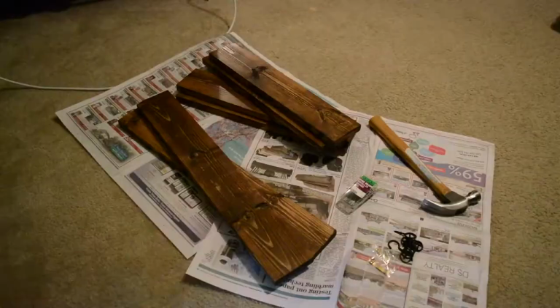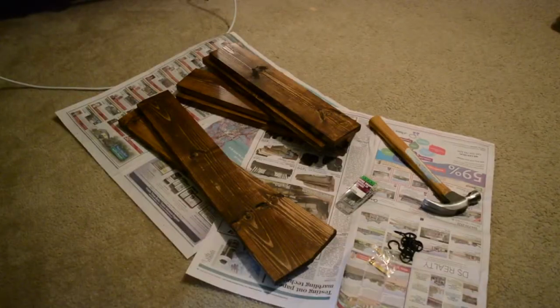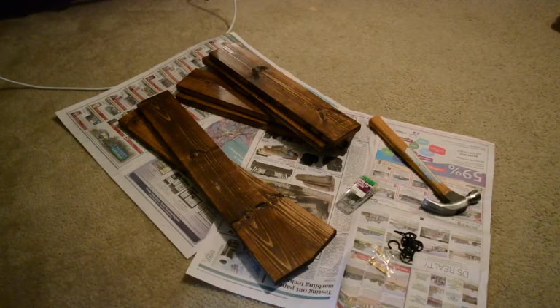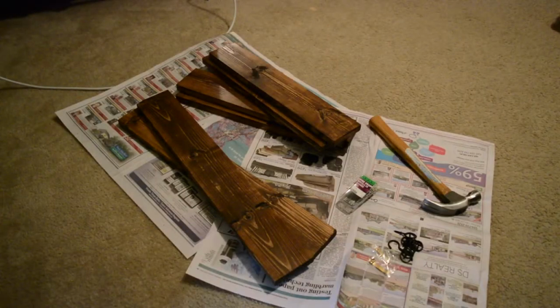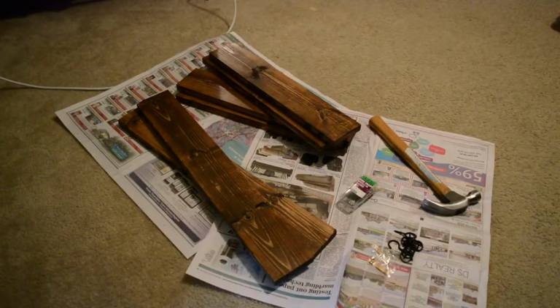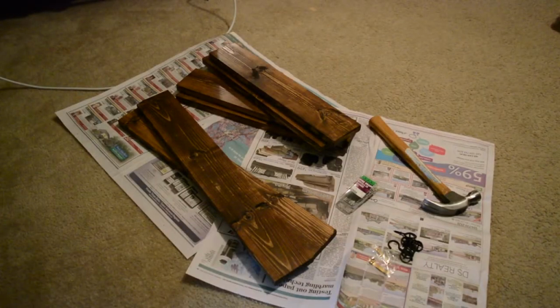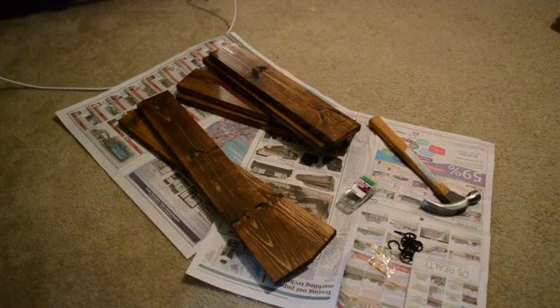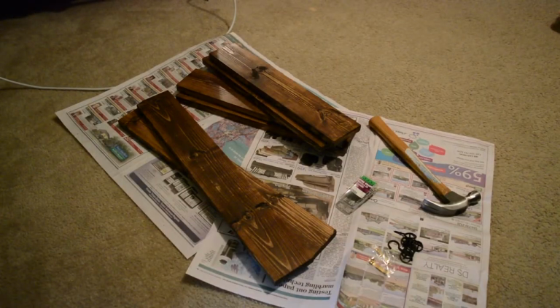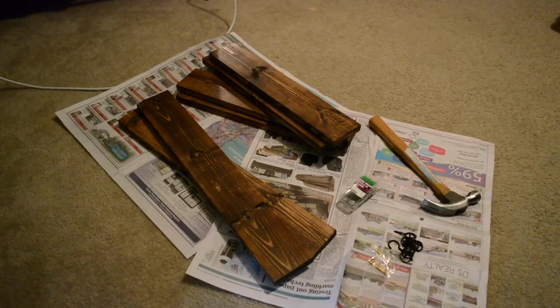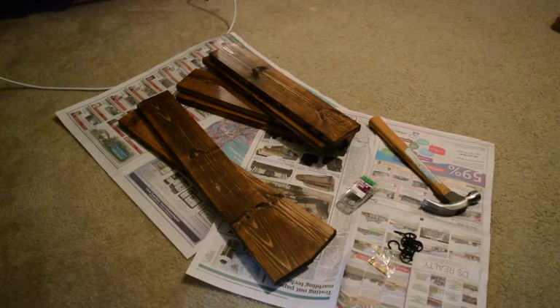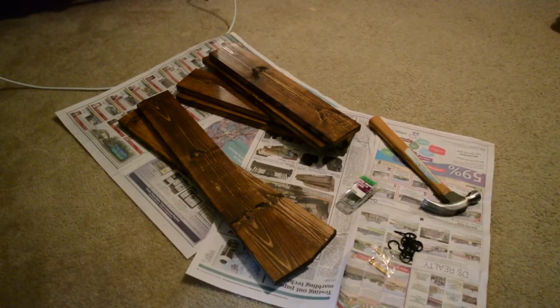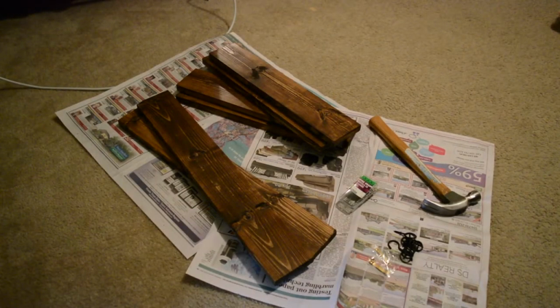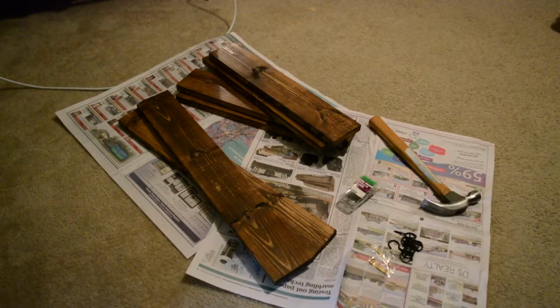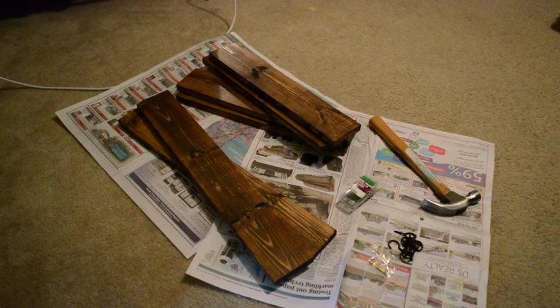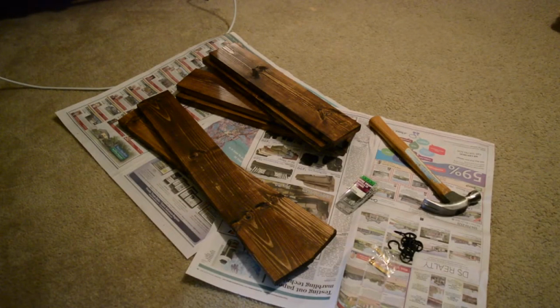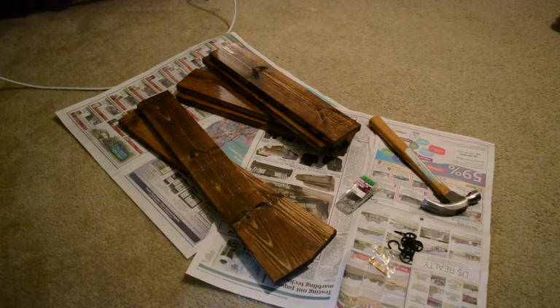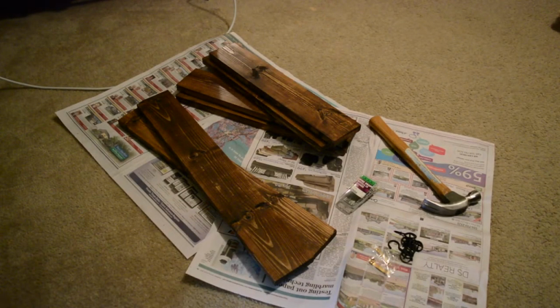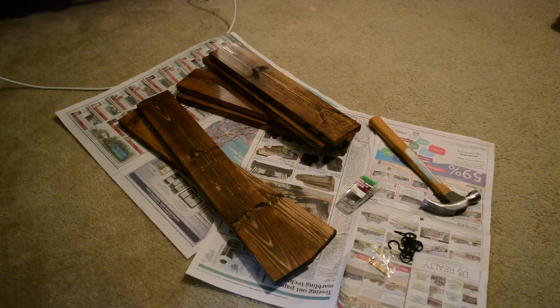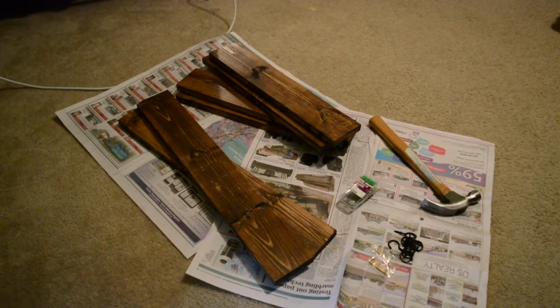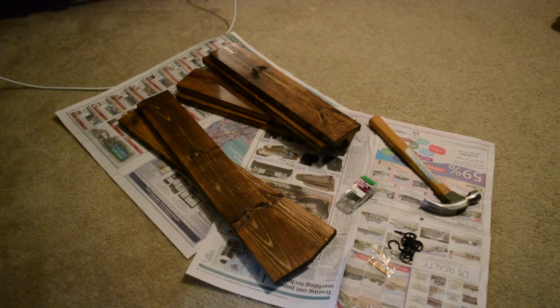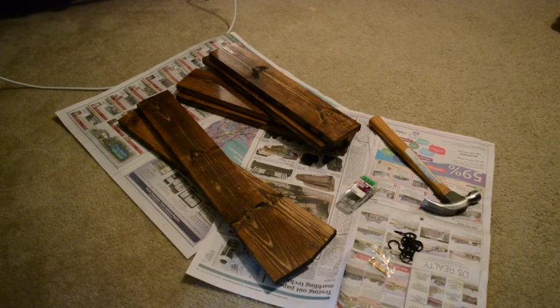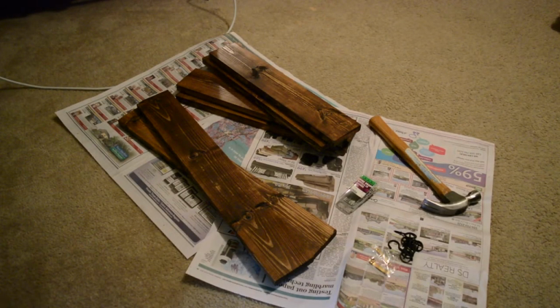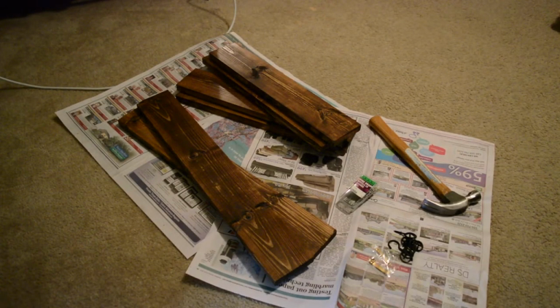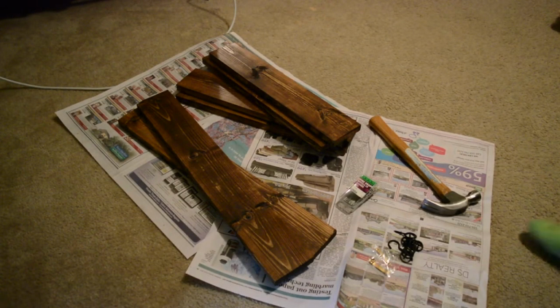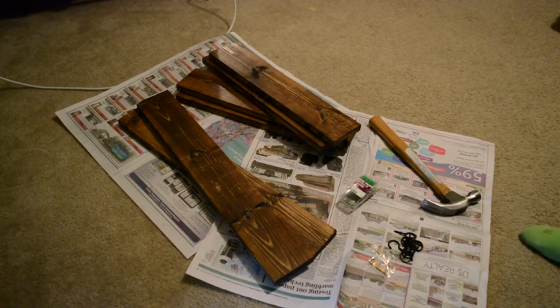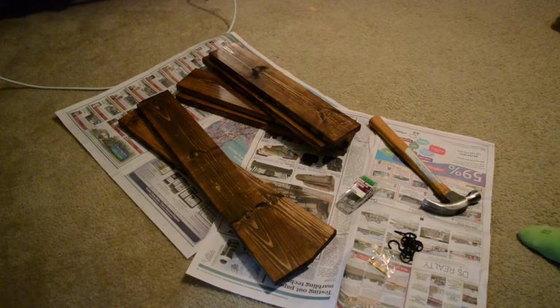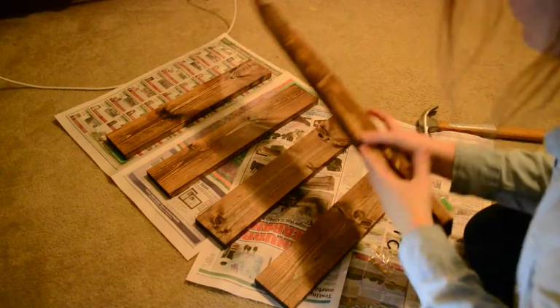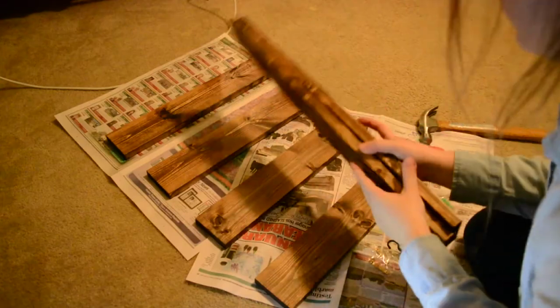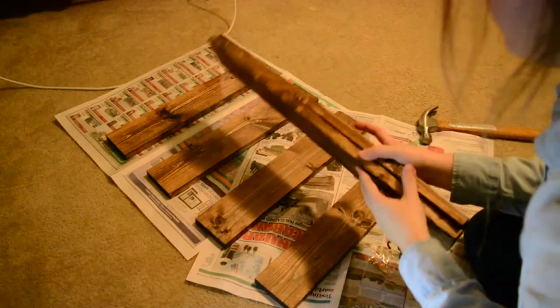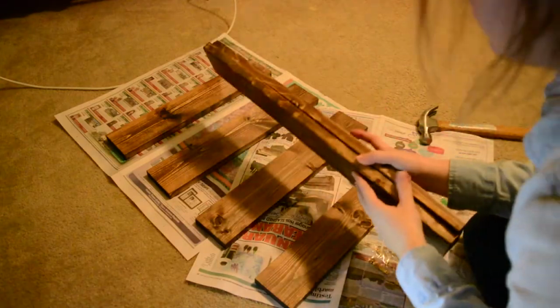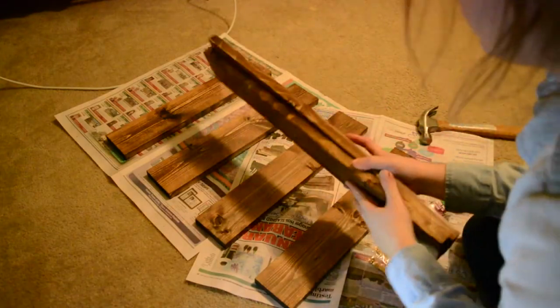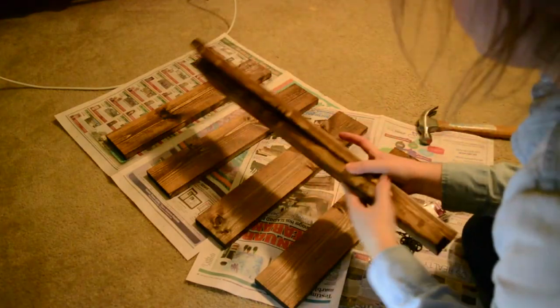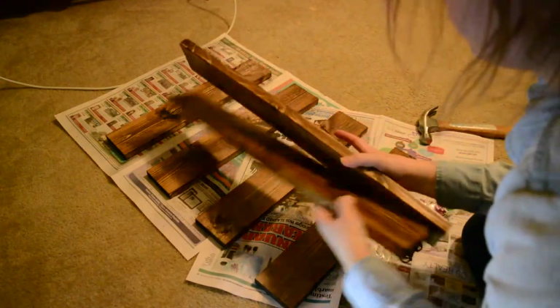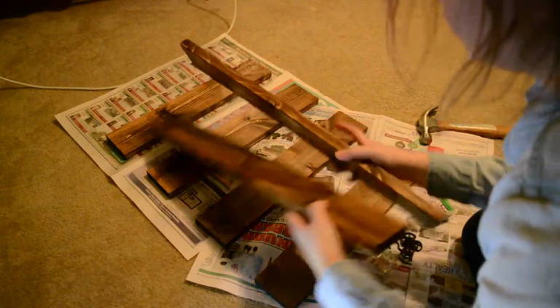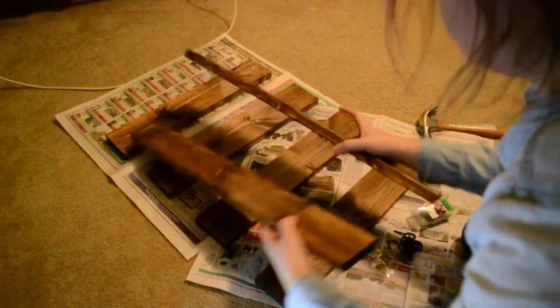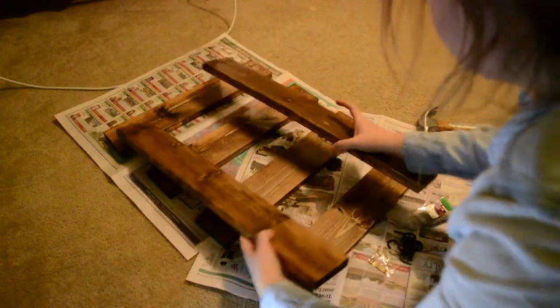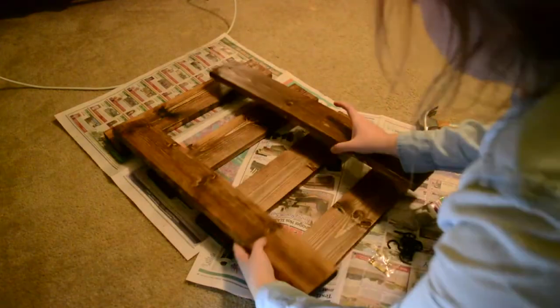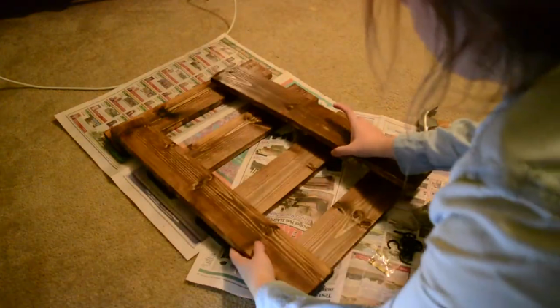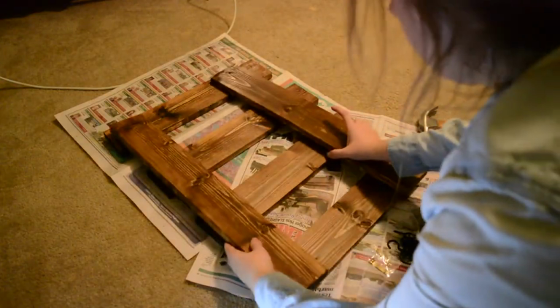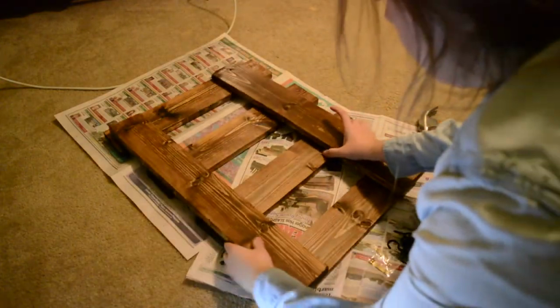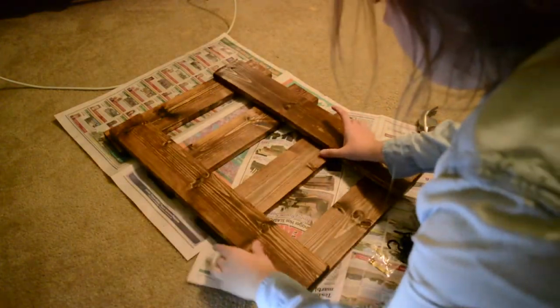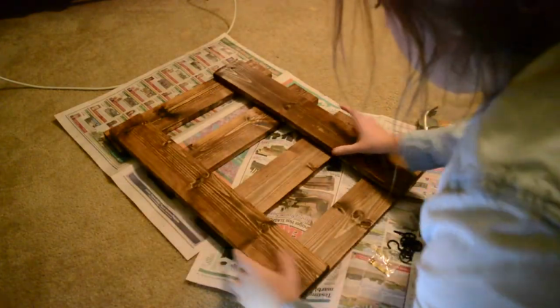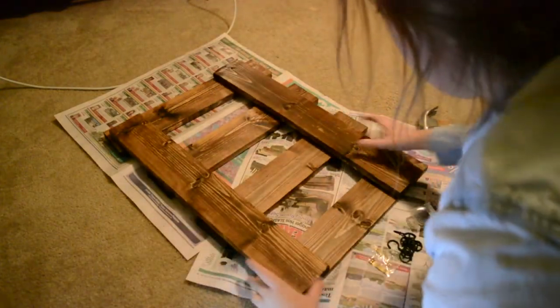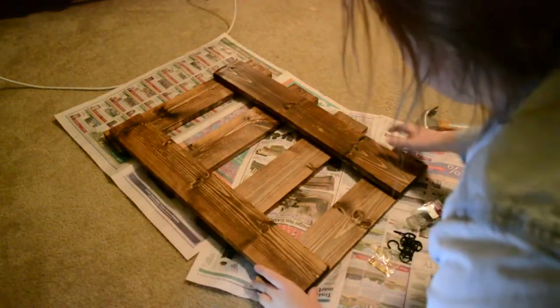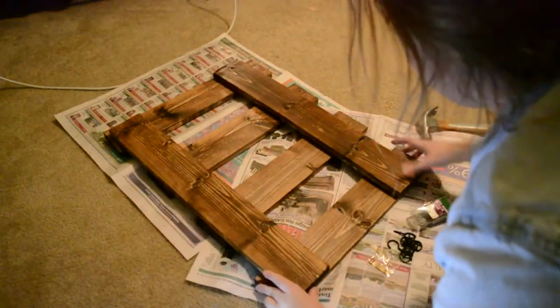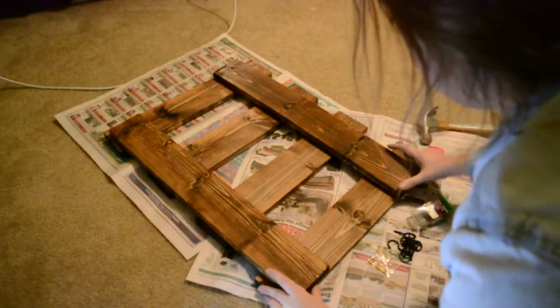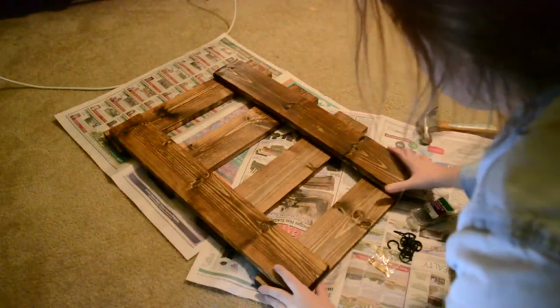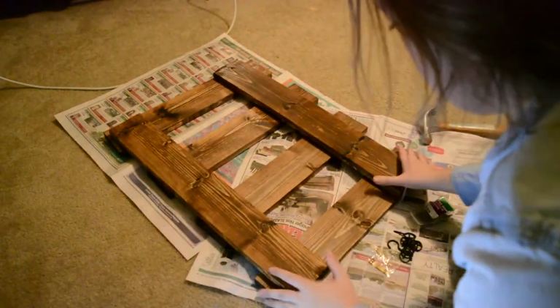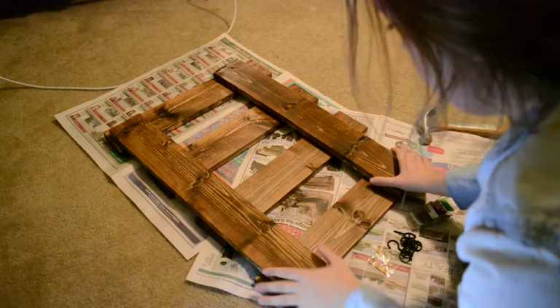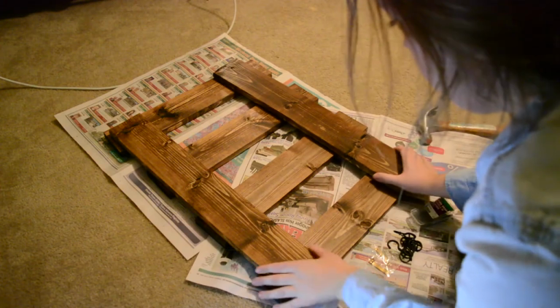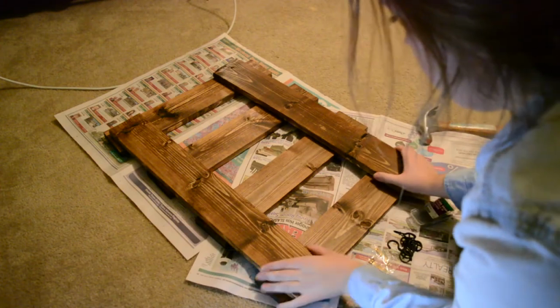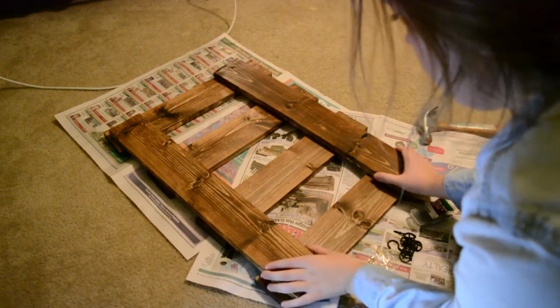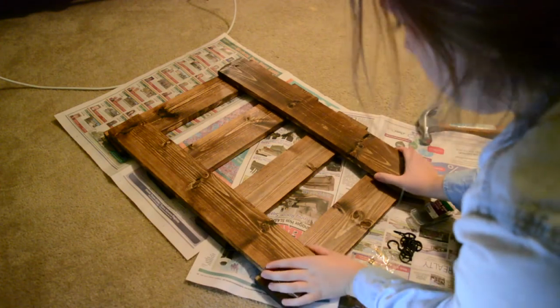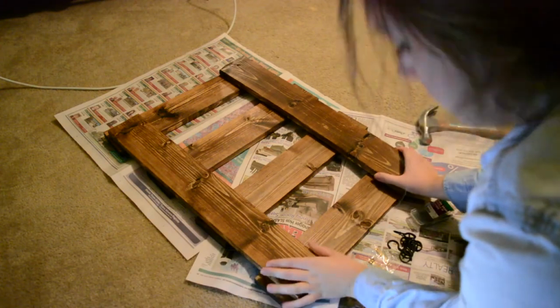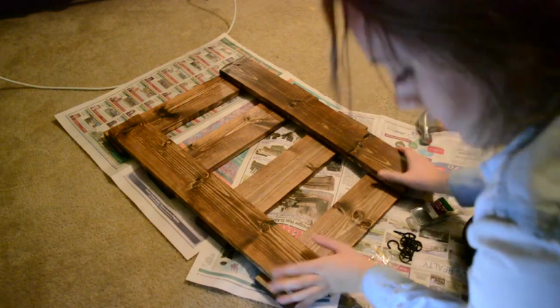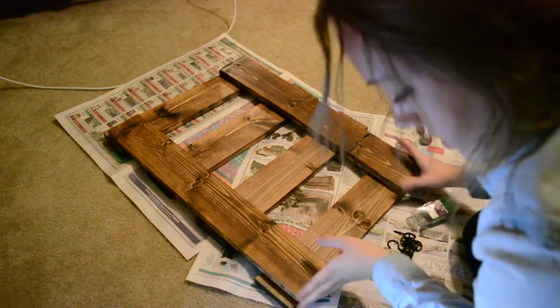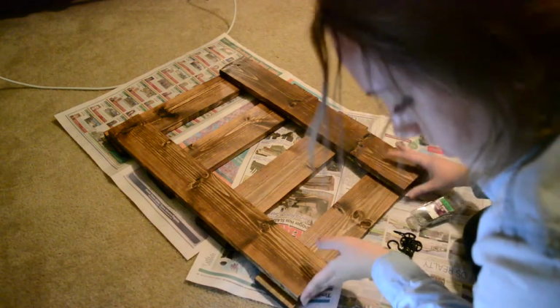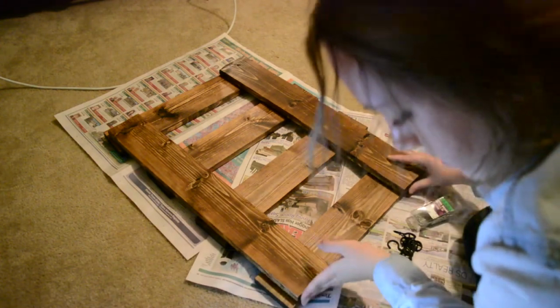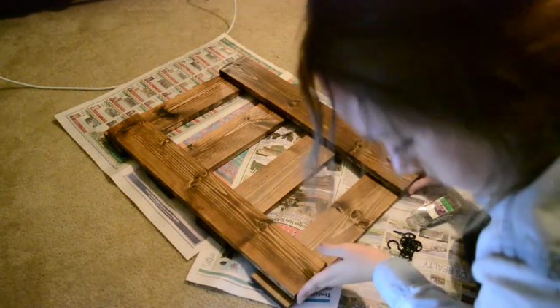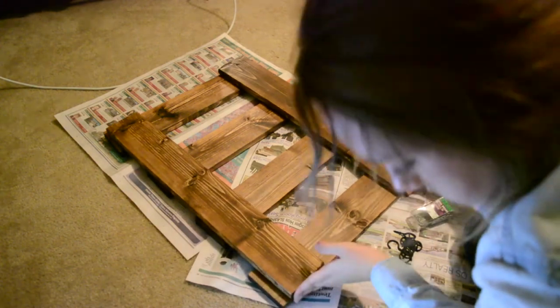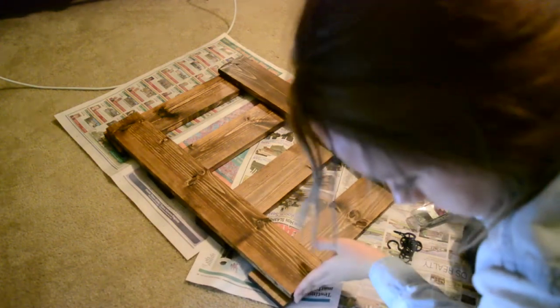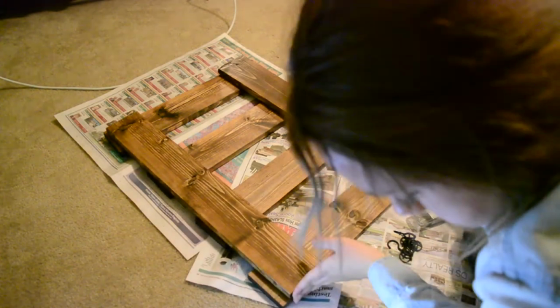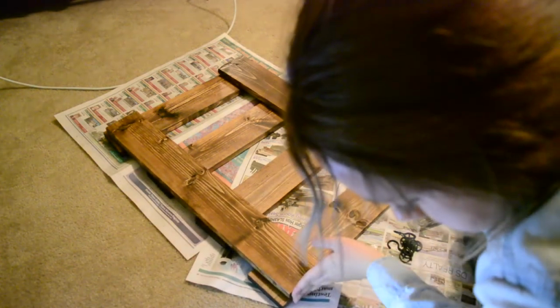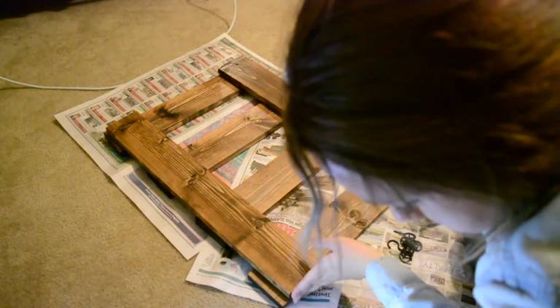So for this DIY you're going to start off with the wood. I stained mine but that's definitely not a necessary step — I just wanted mine darker.